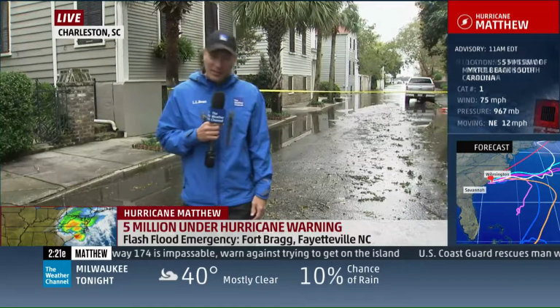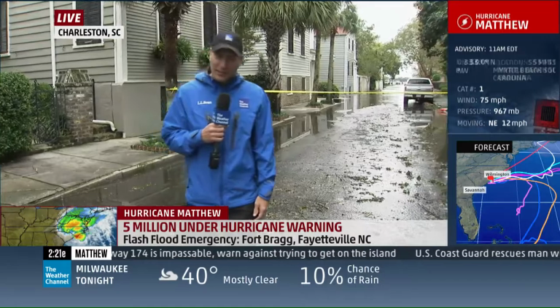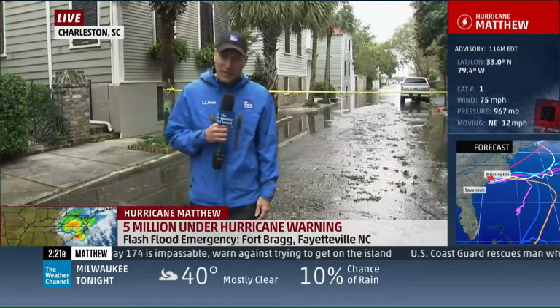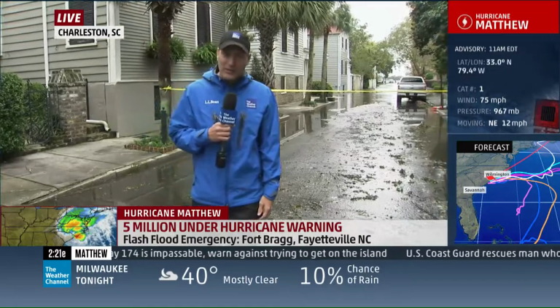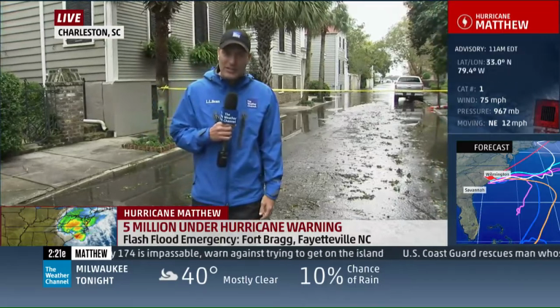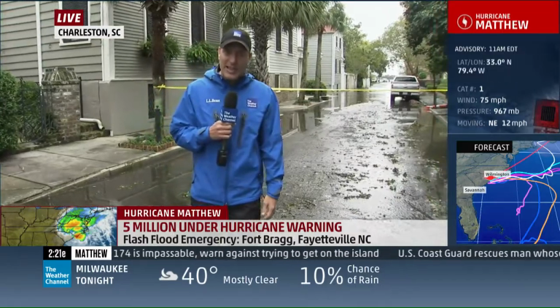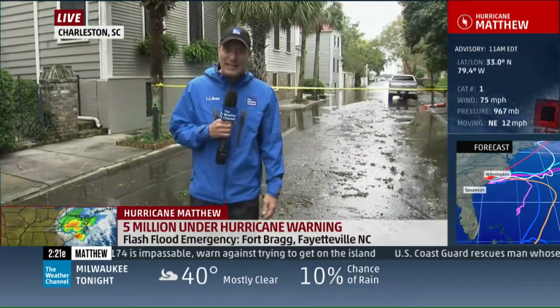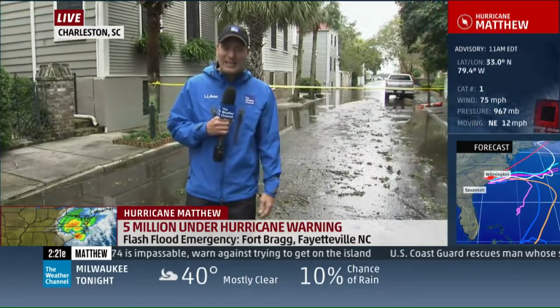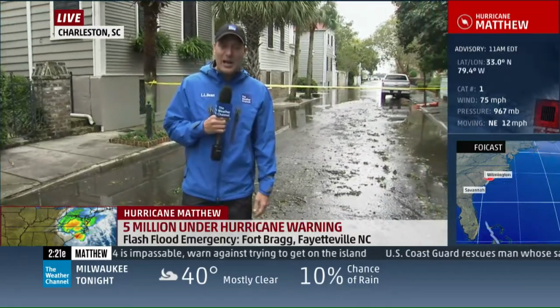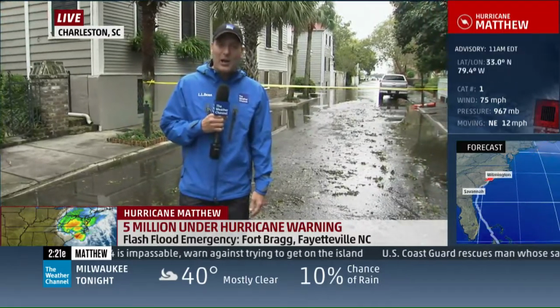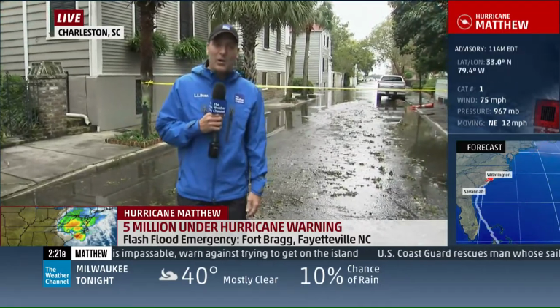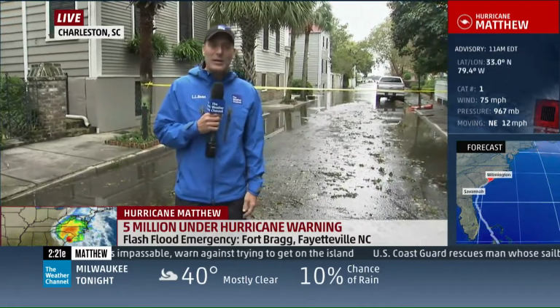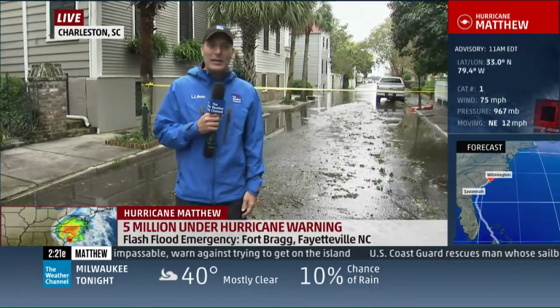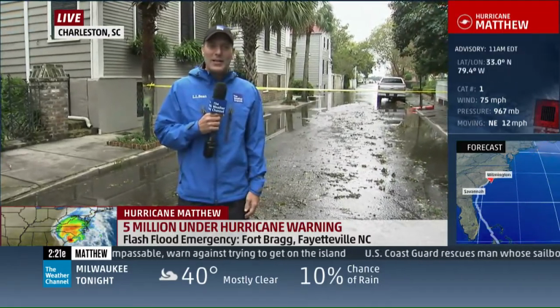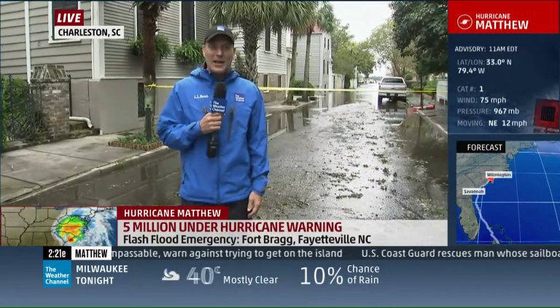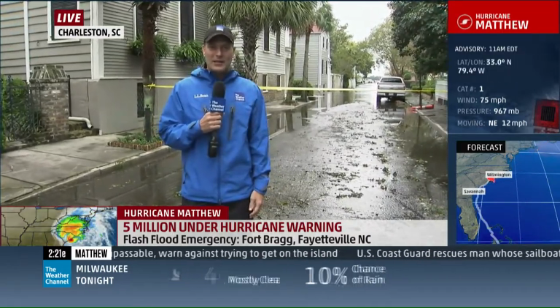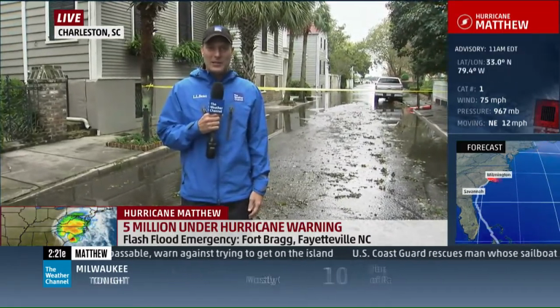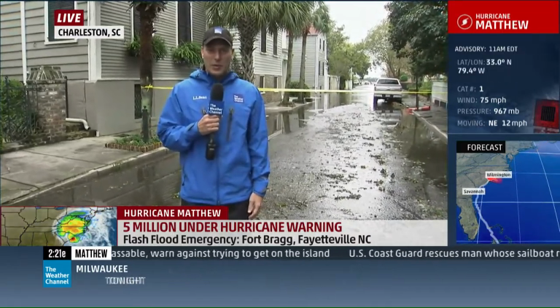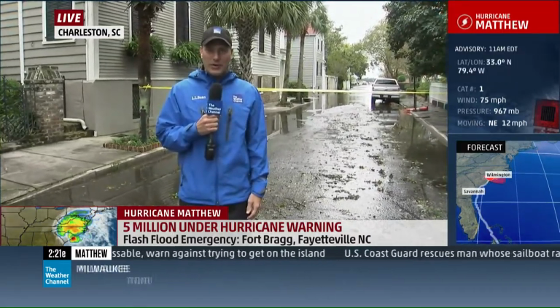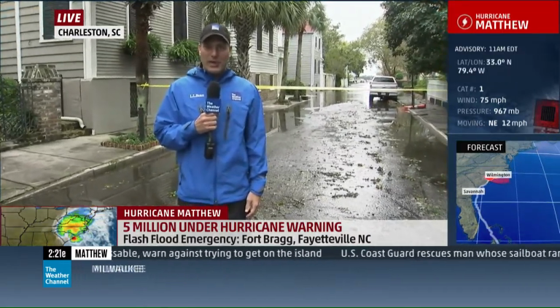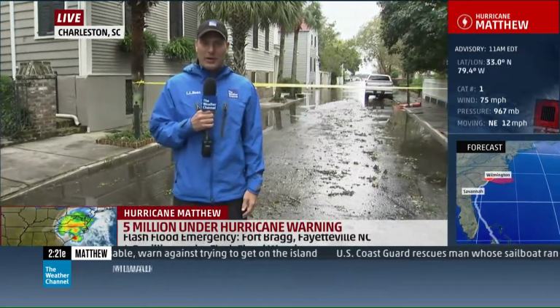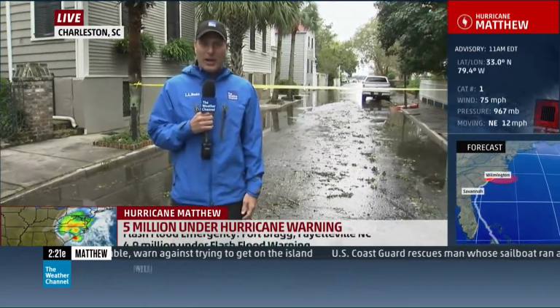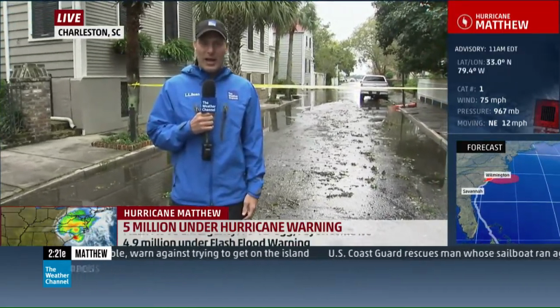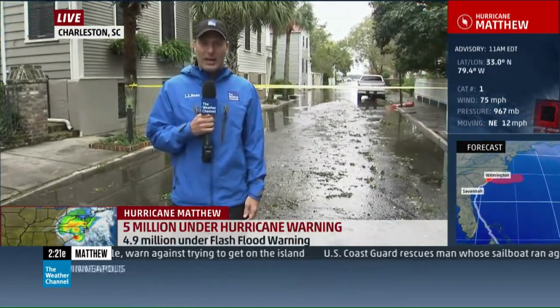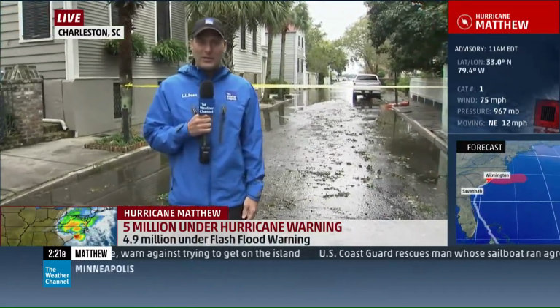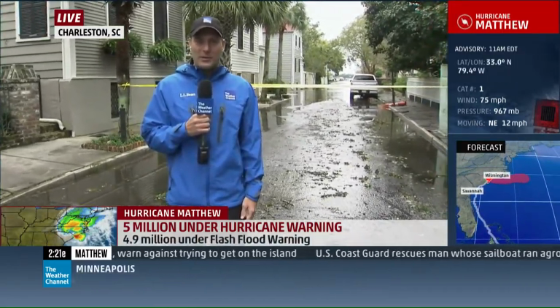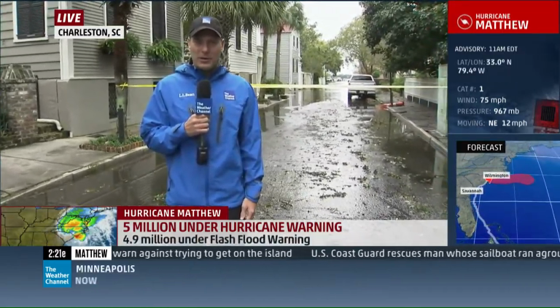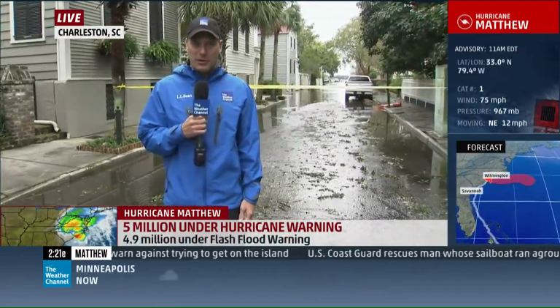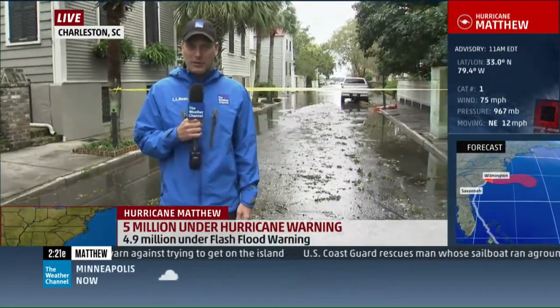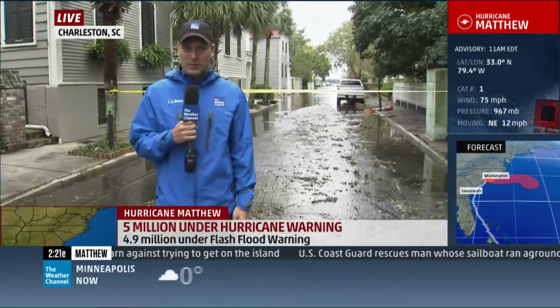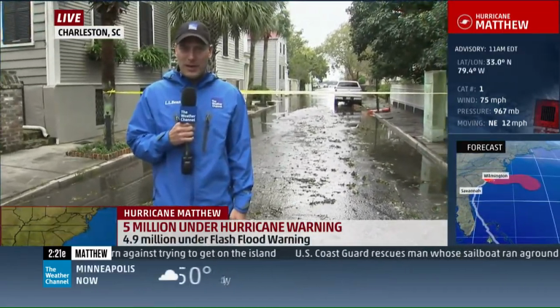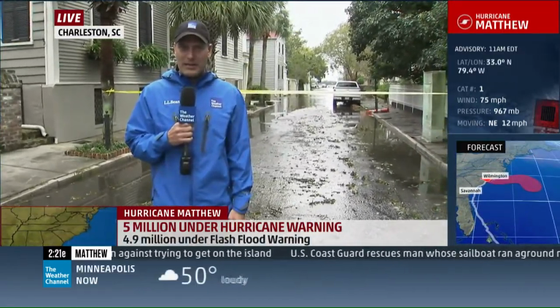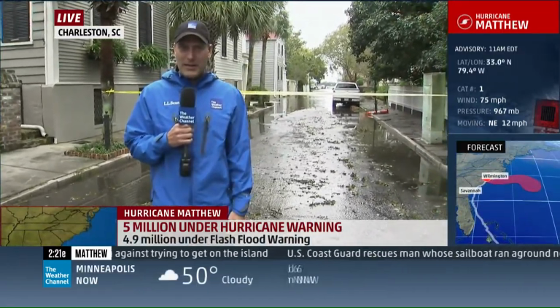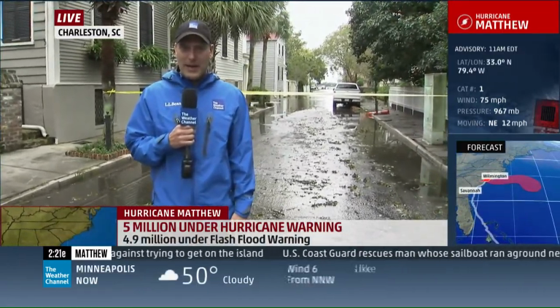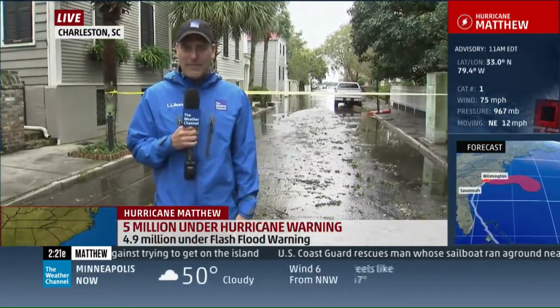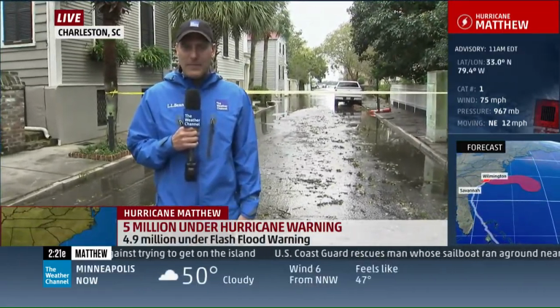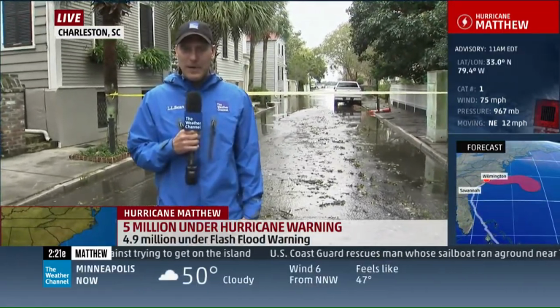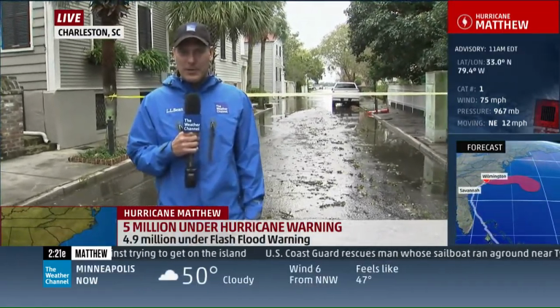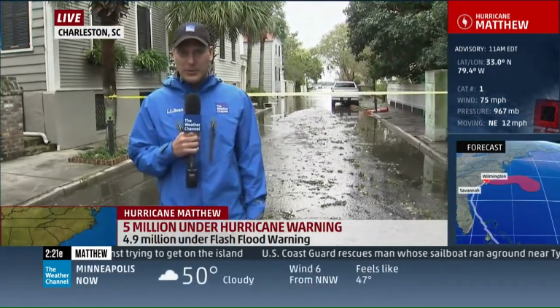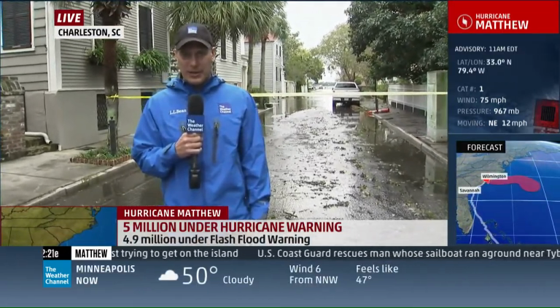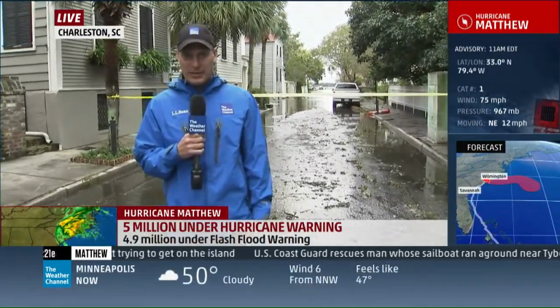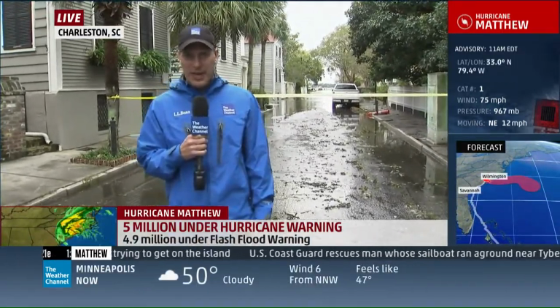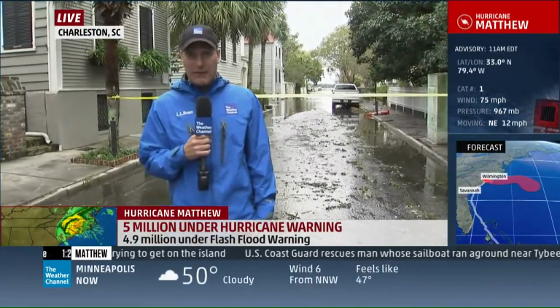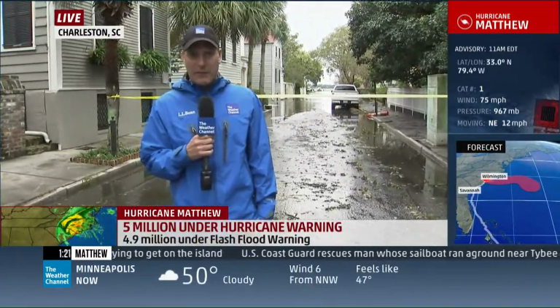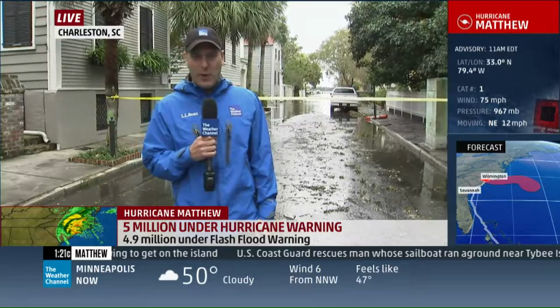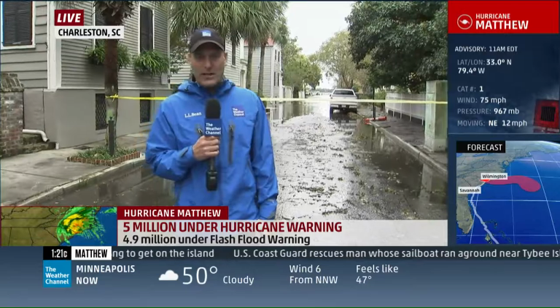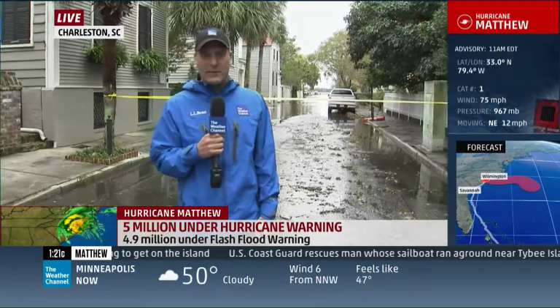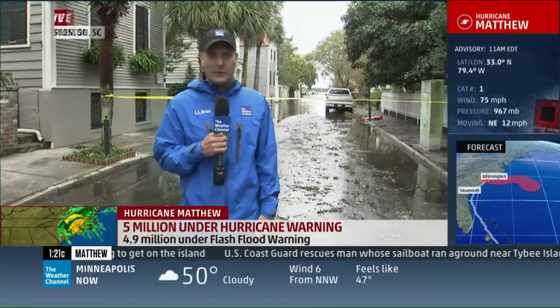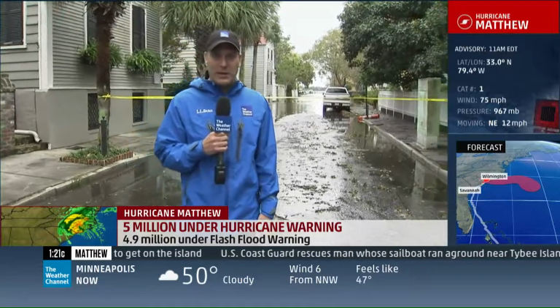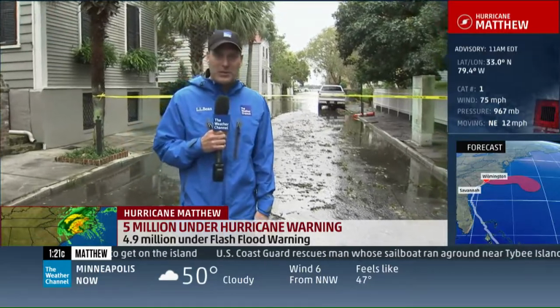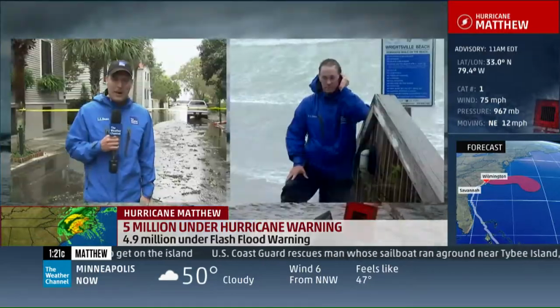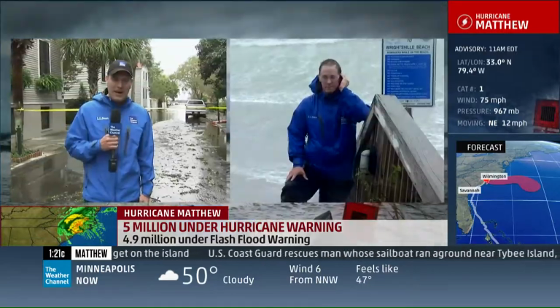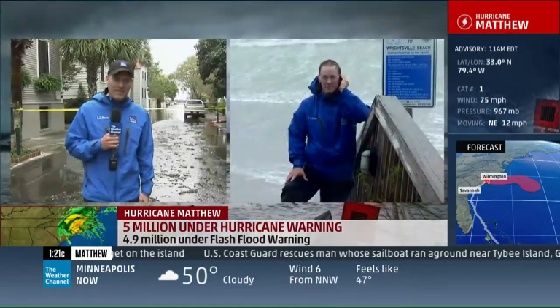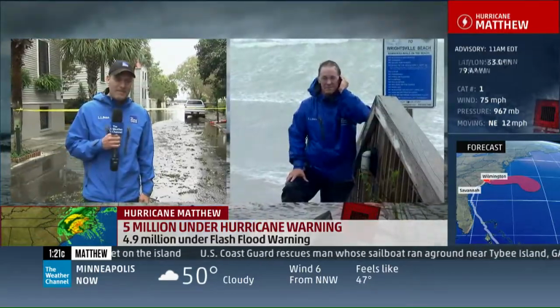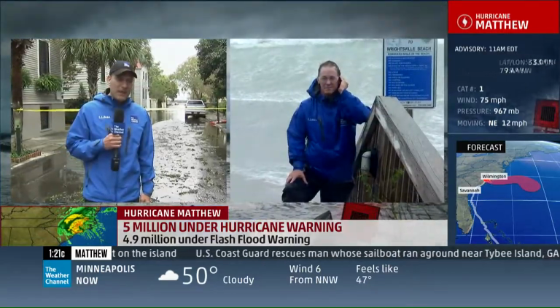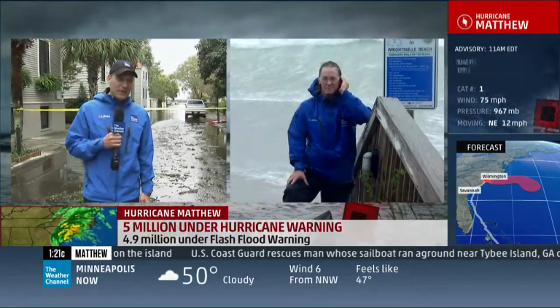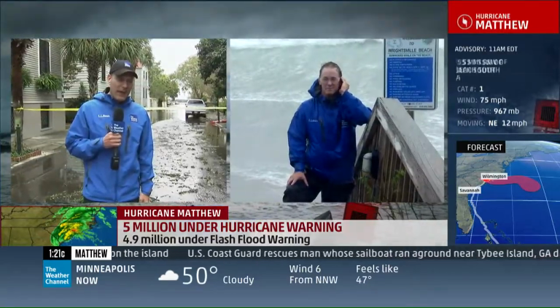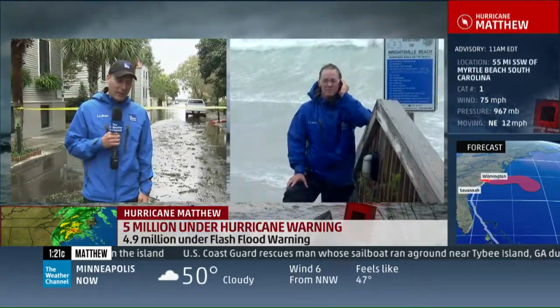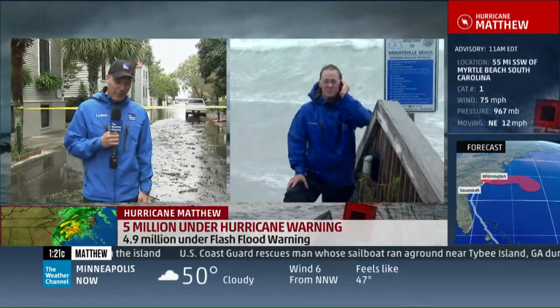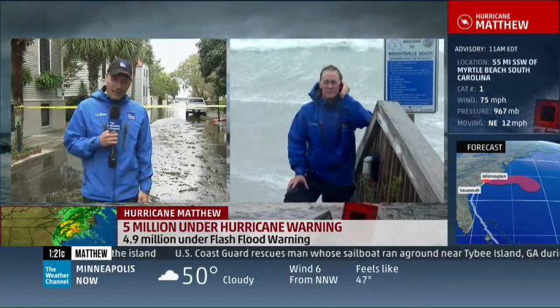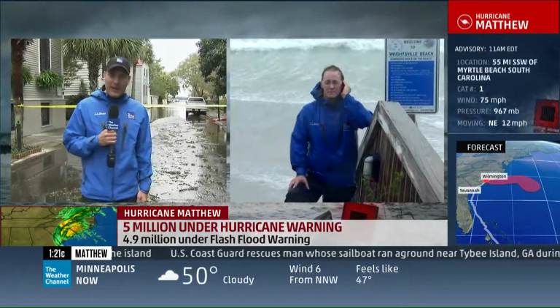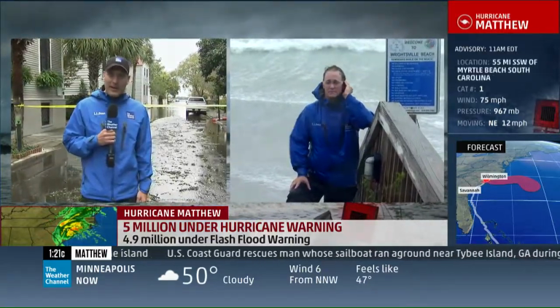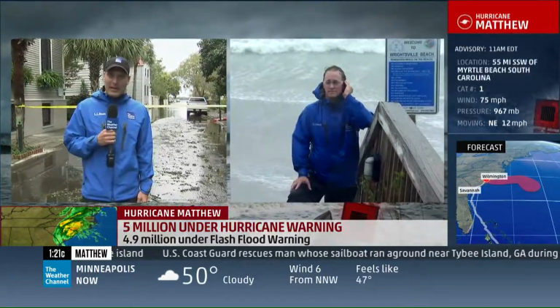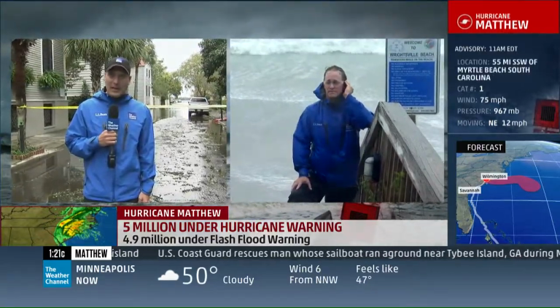Still another state to go, and that is North Carolina. Meteorologist Mike Seidel is joining us now from Wrightsville Beach. We've had a rough hit here.